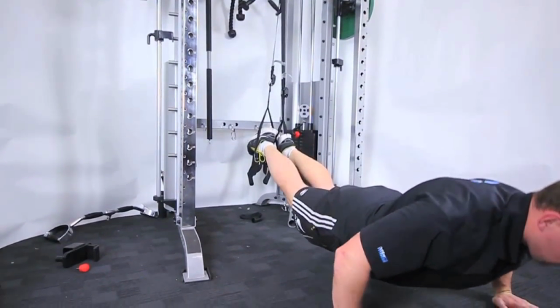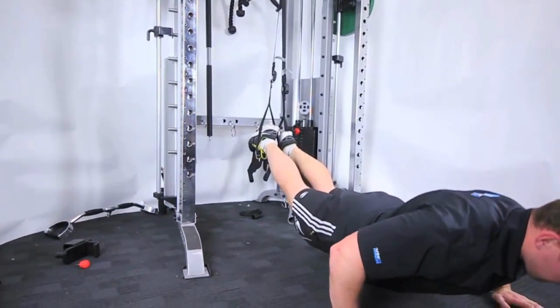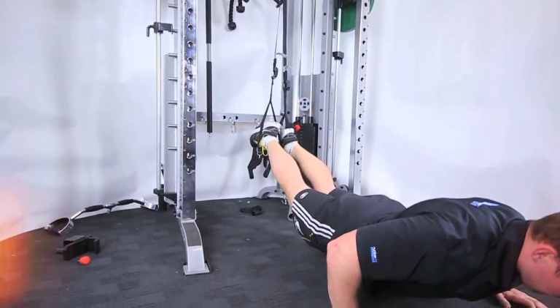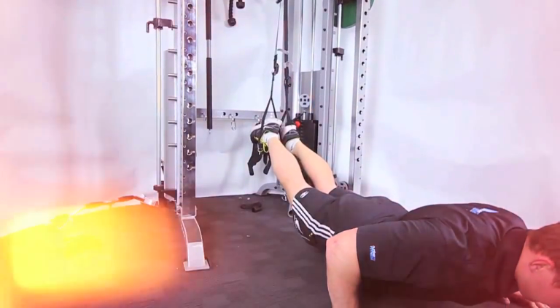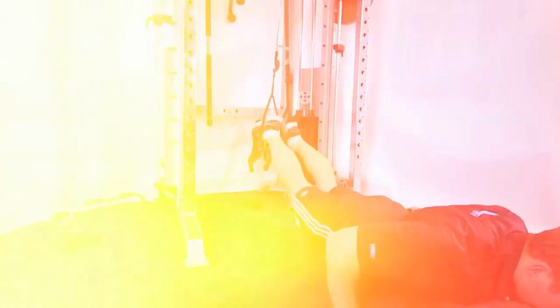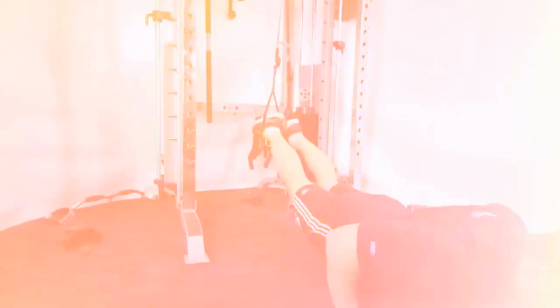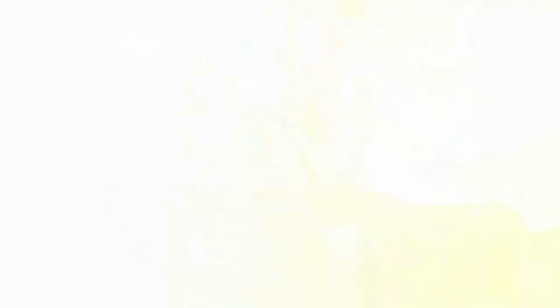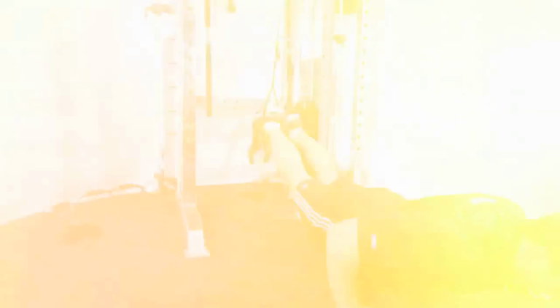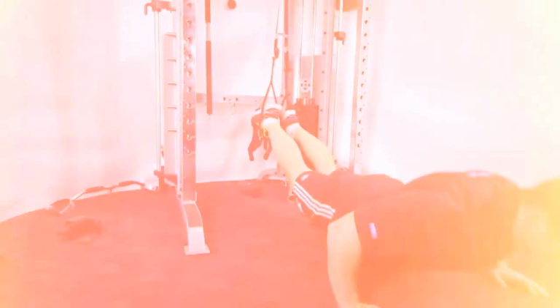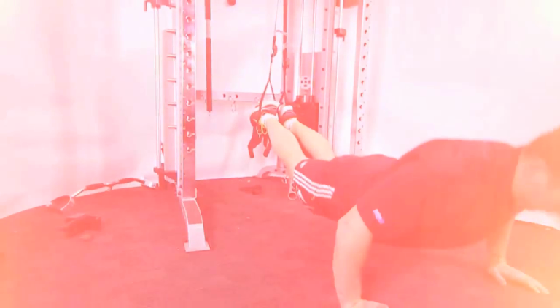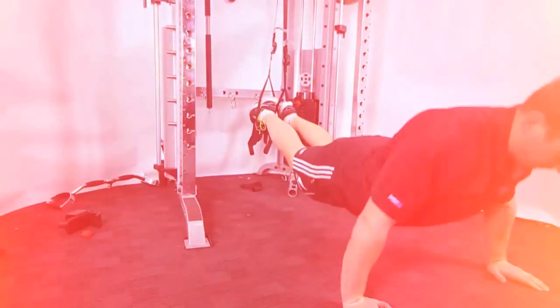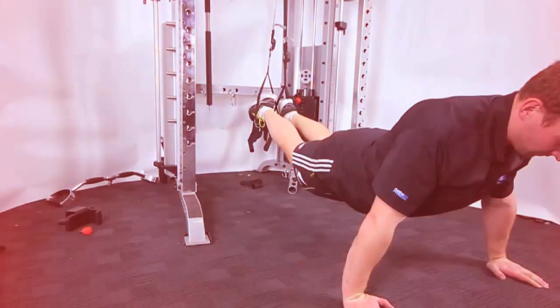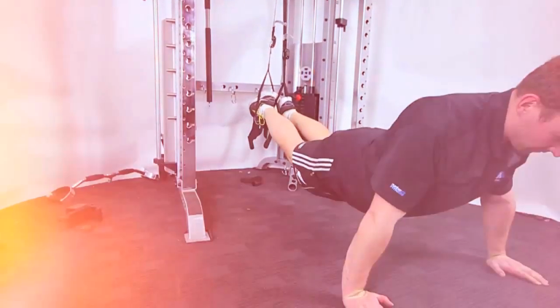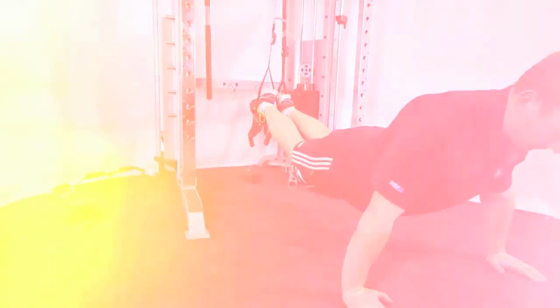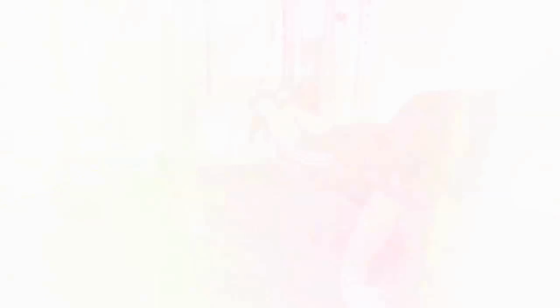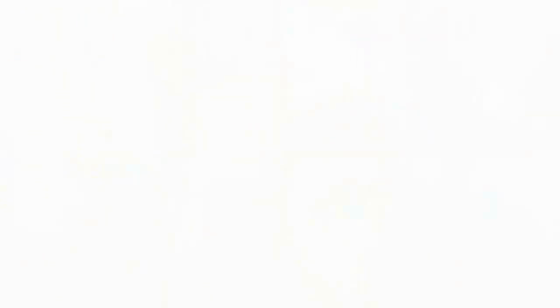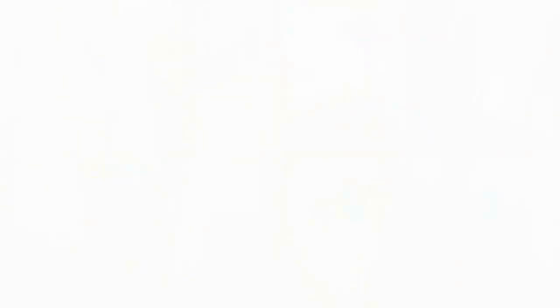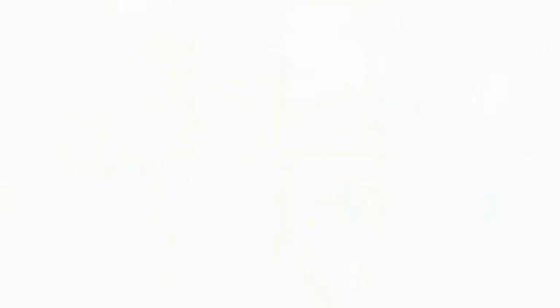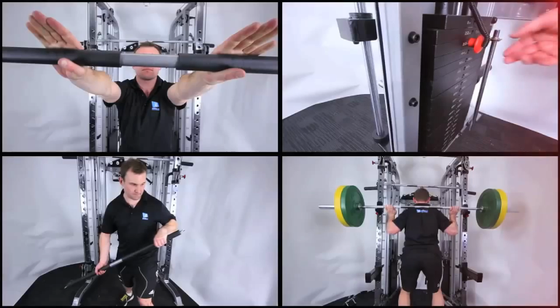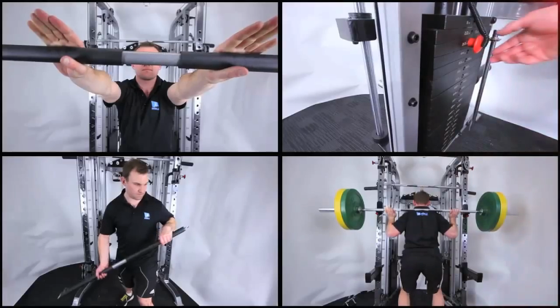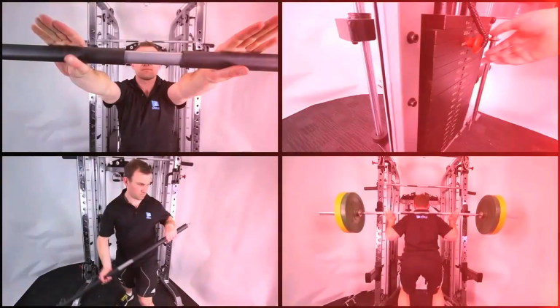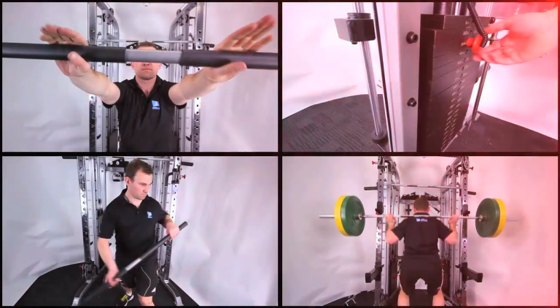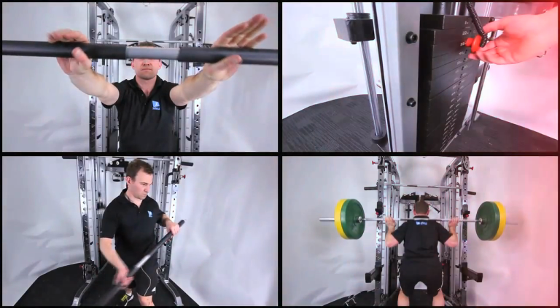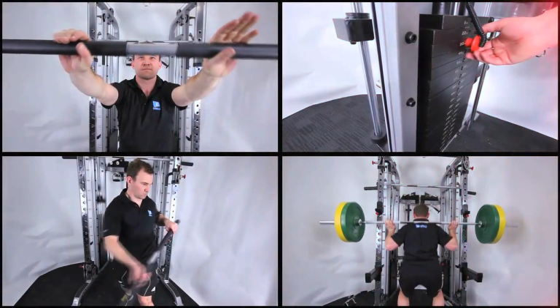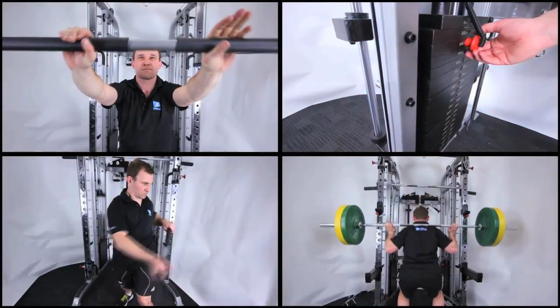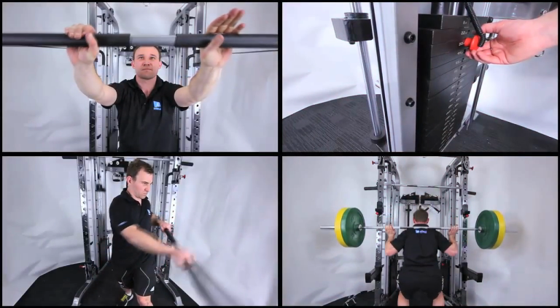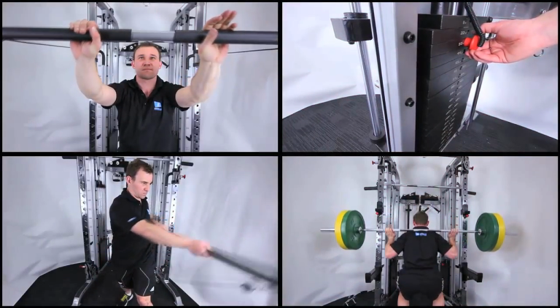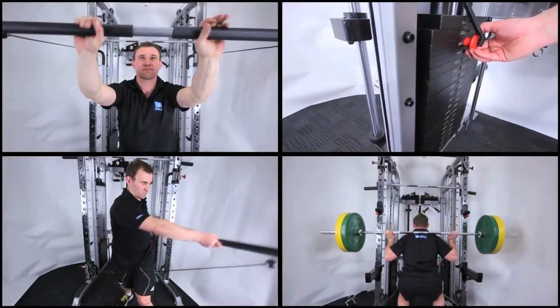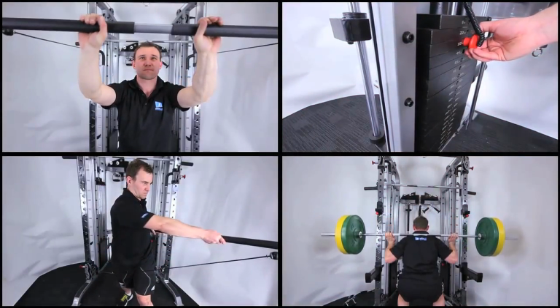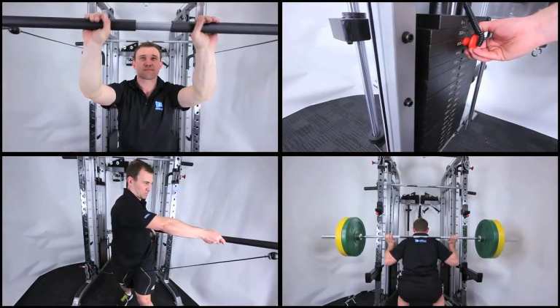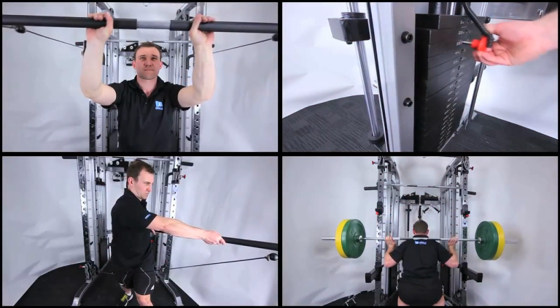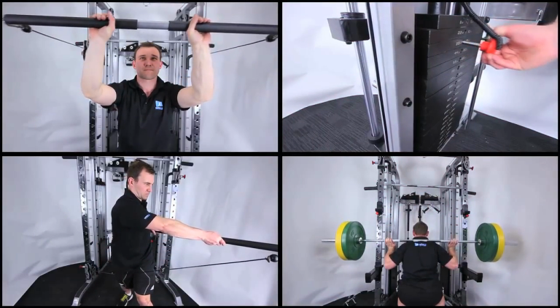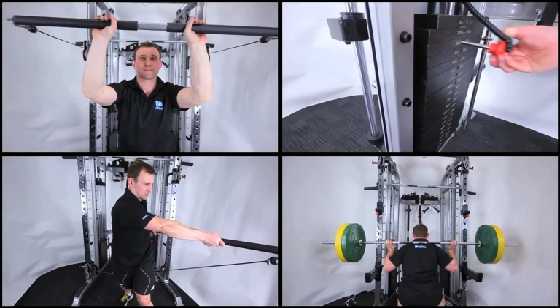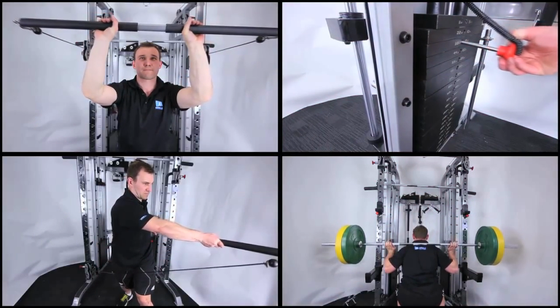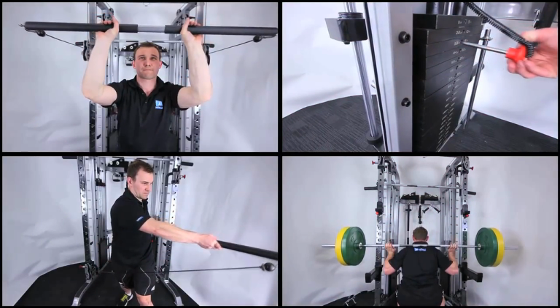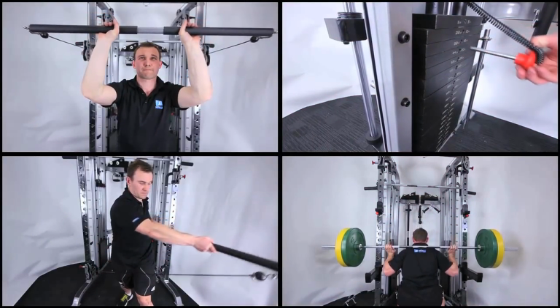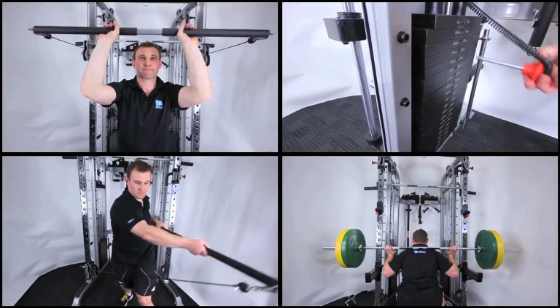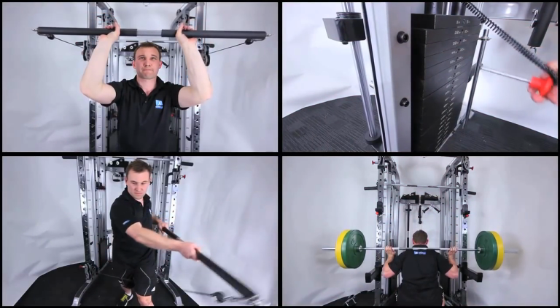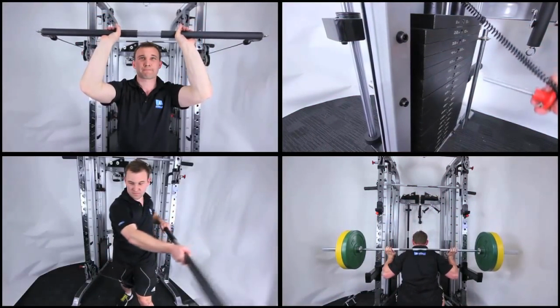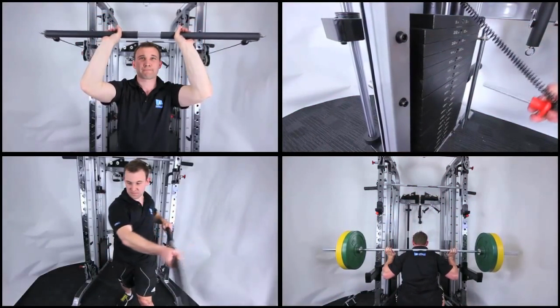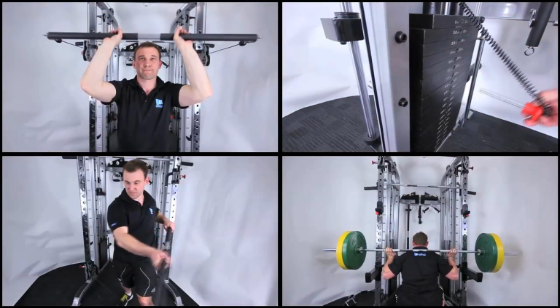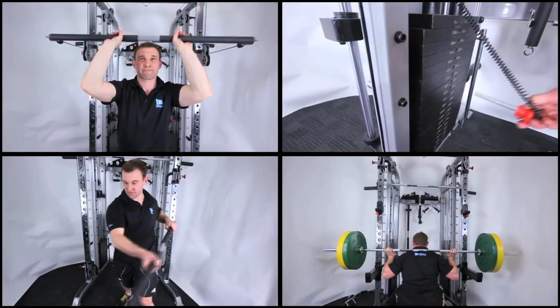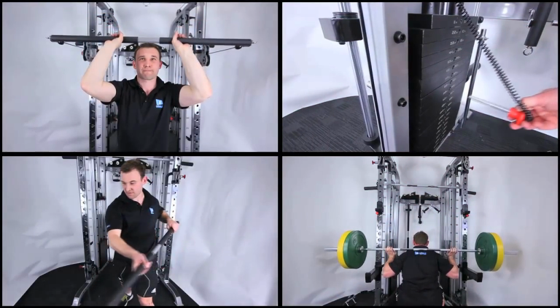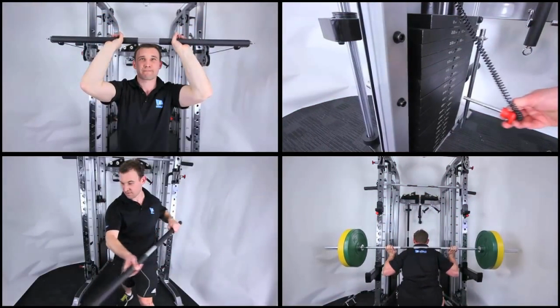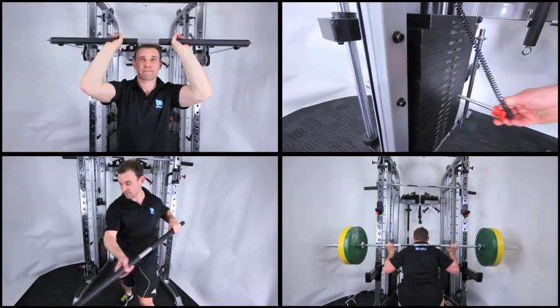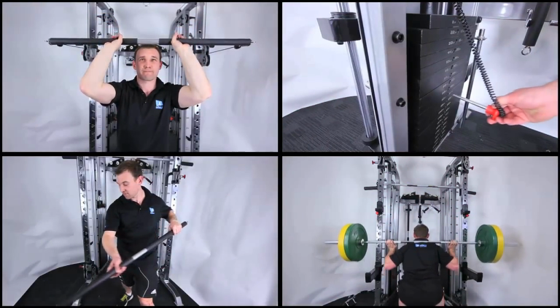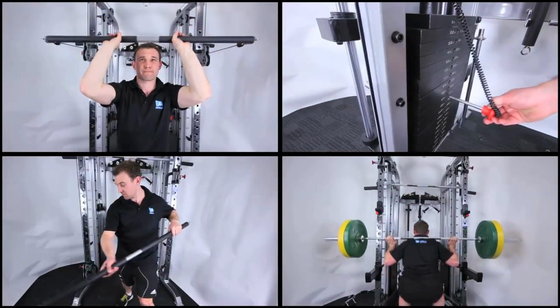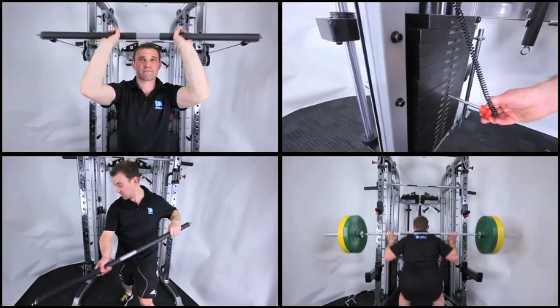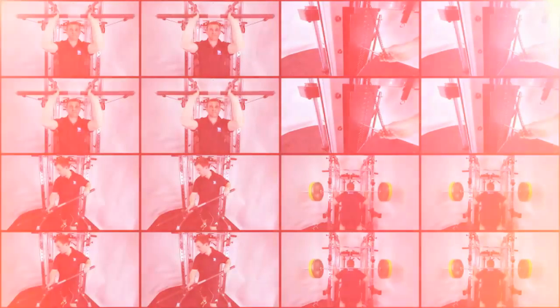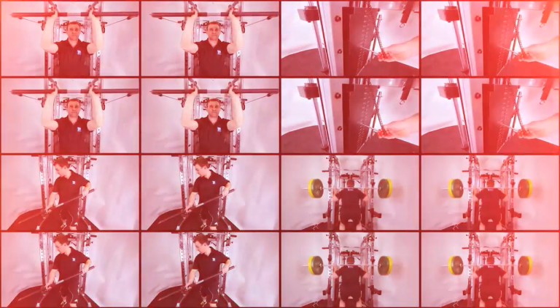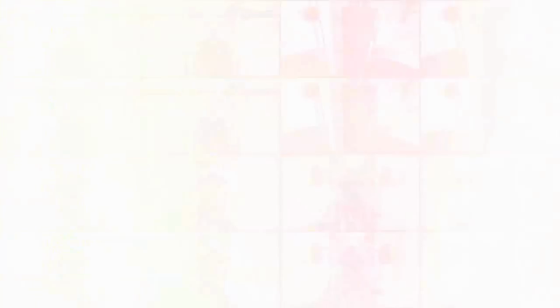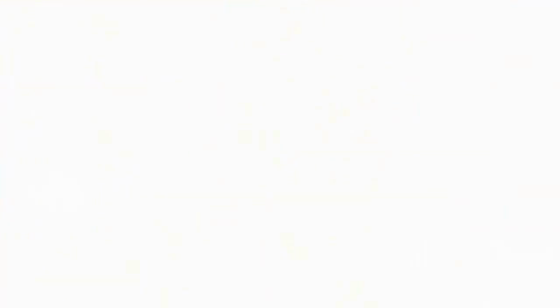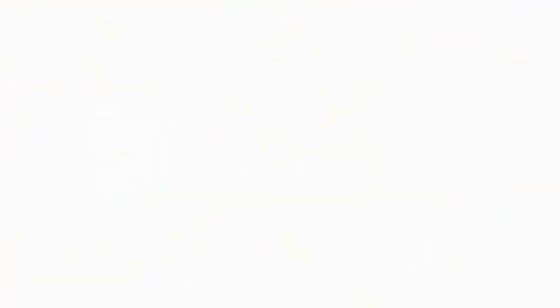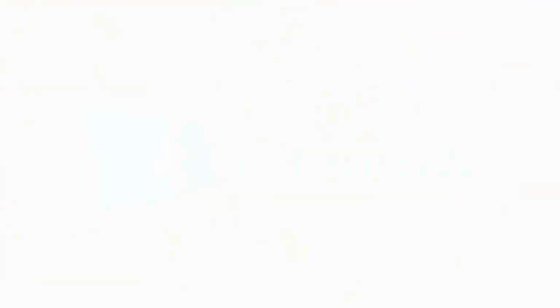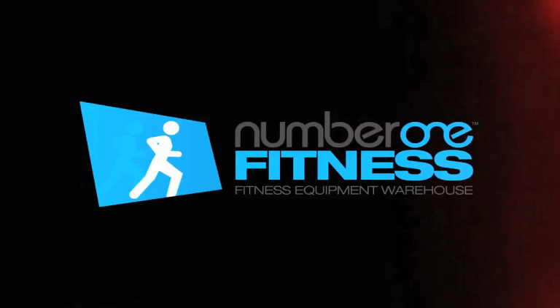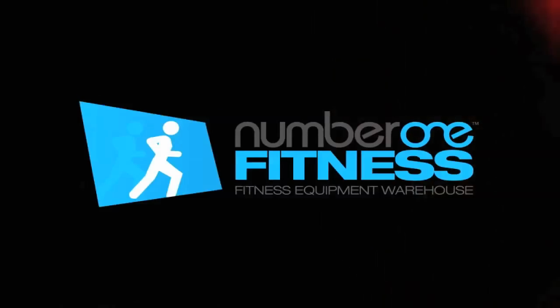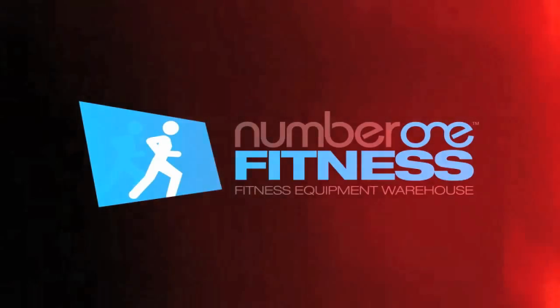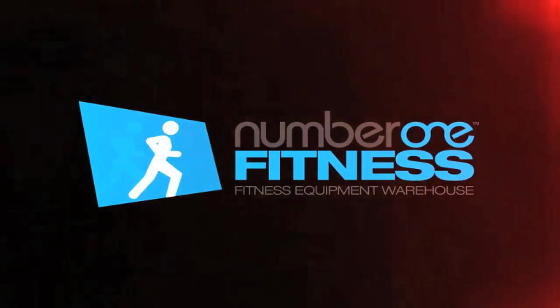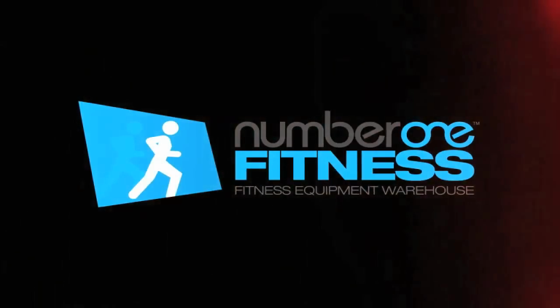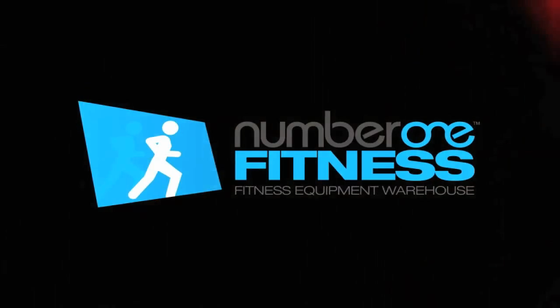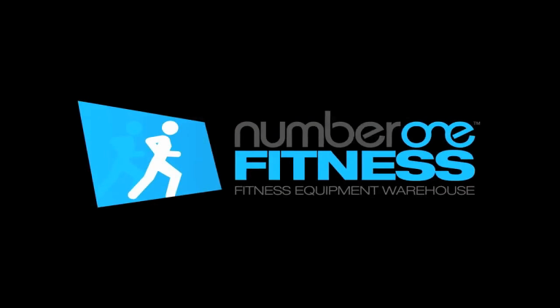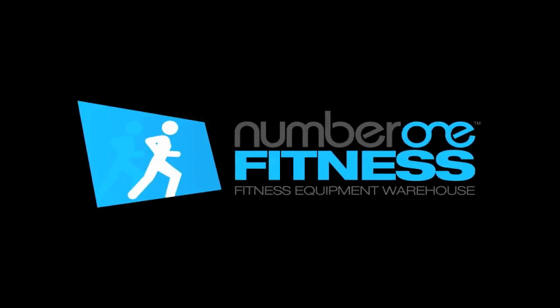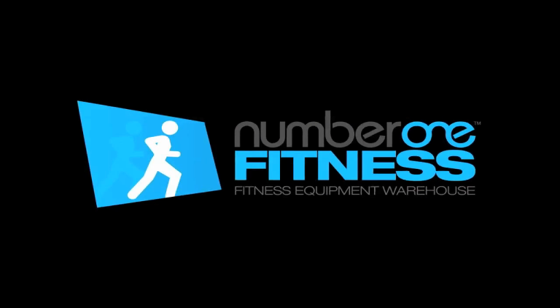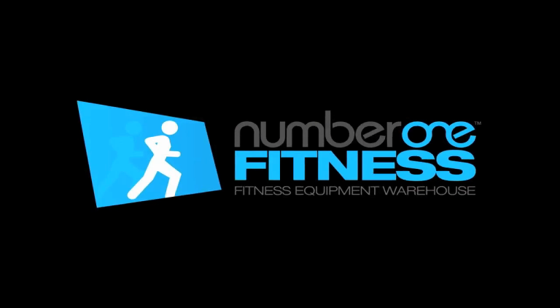The unbeatable Vault Strength Commercial Functional Trainer with 200kg weight stack is here with Number One Fitness.